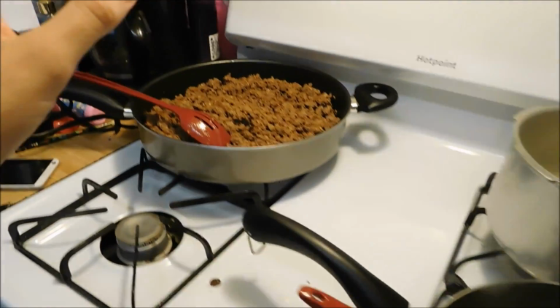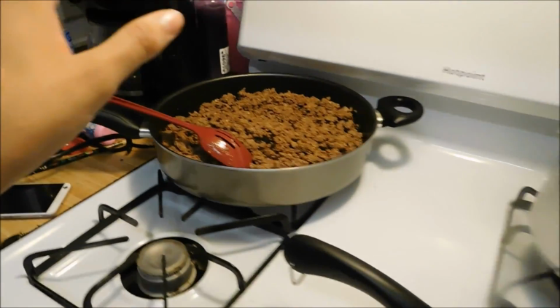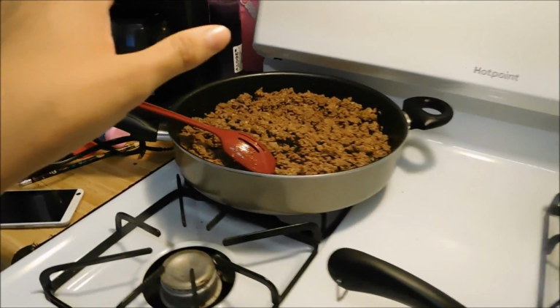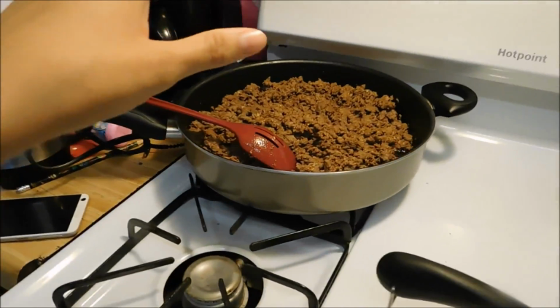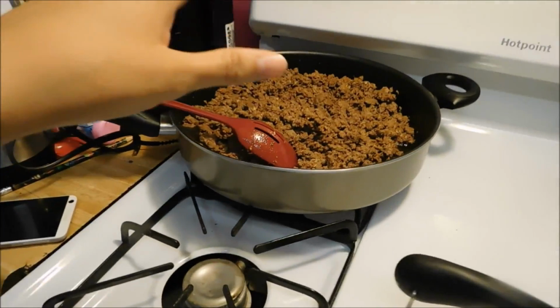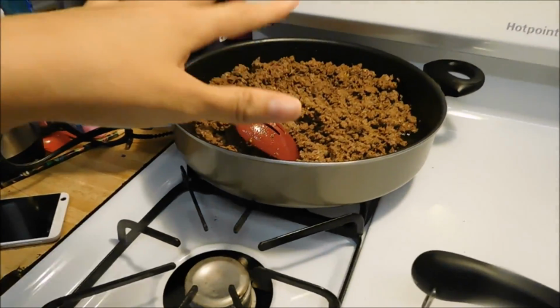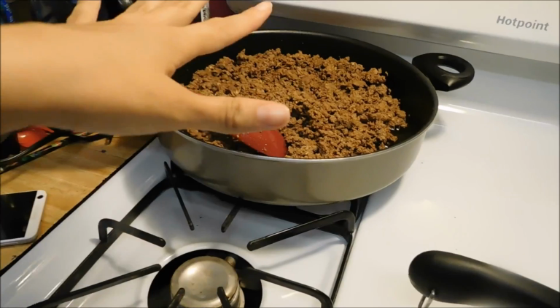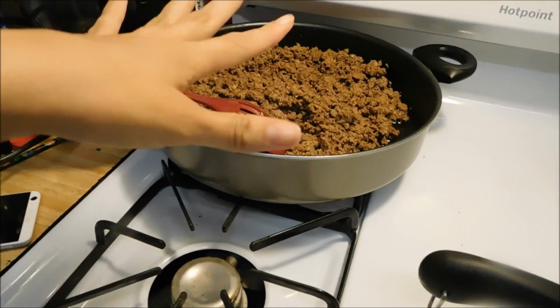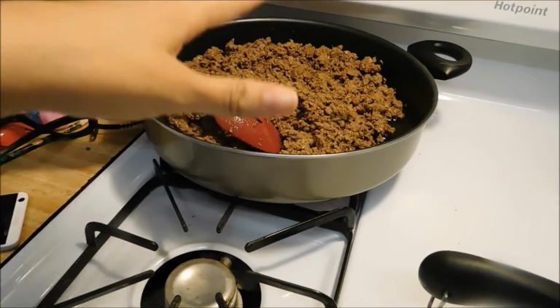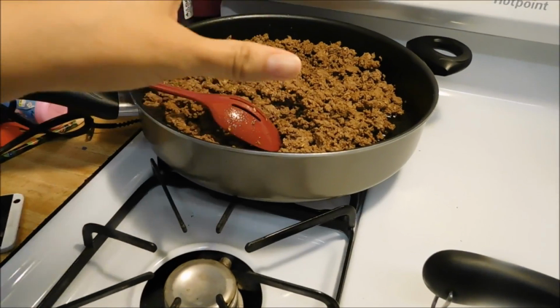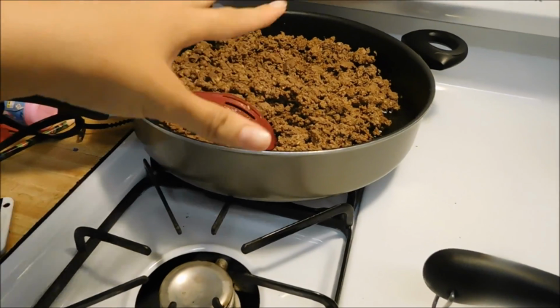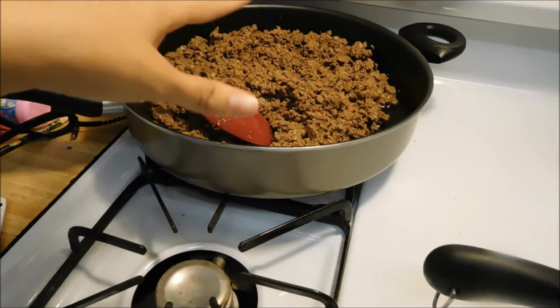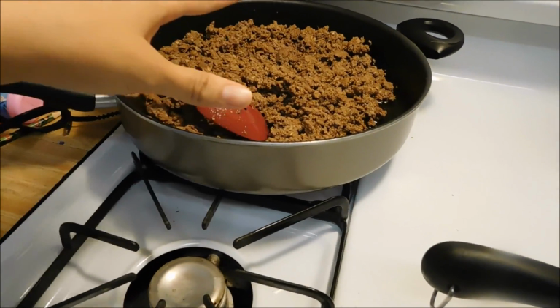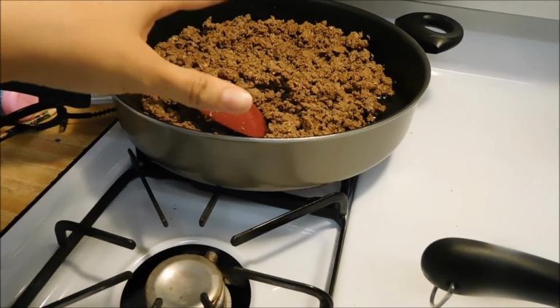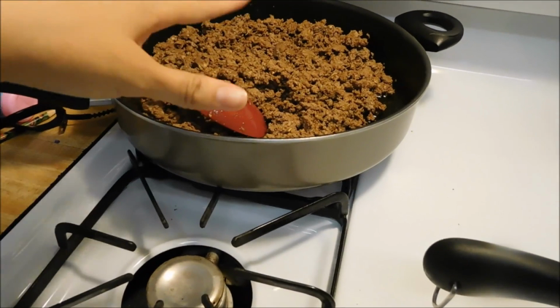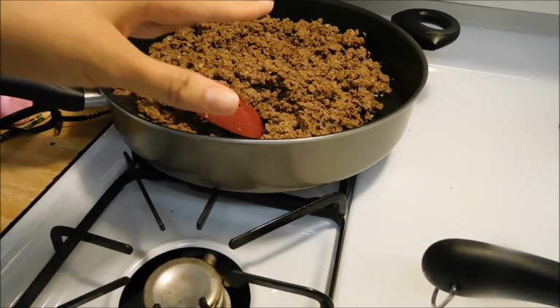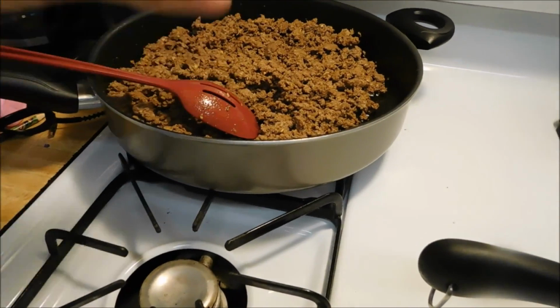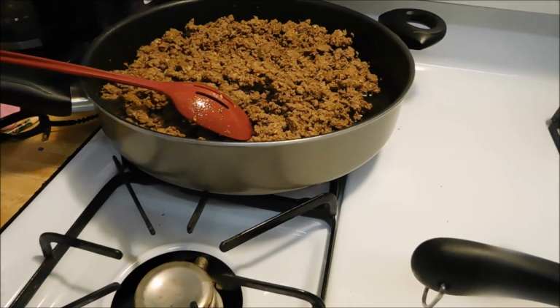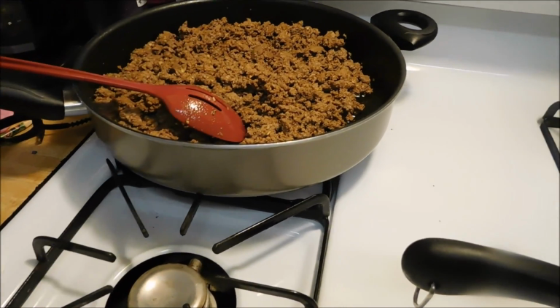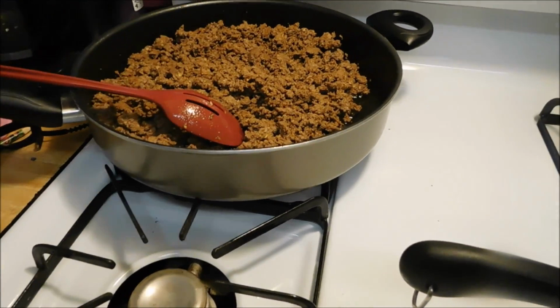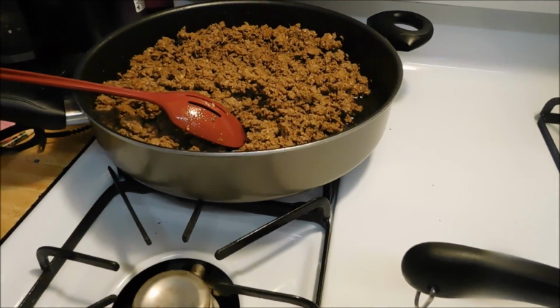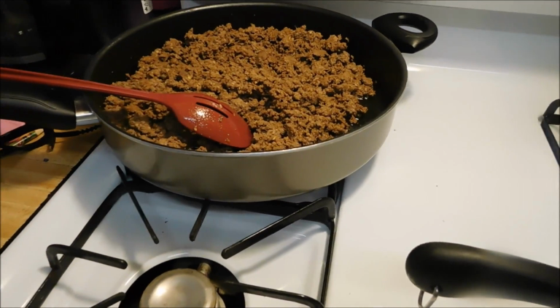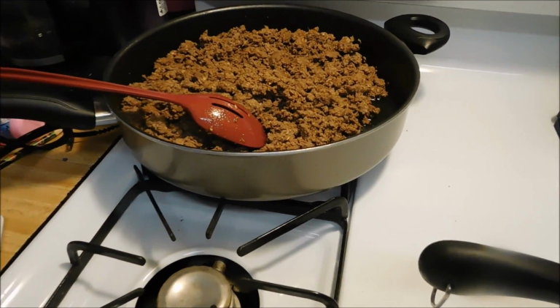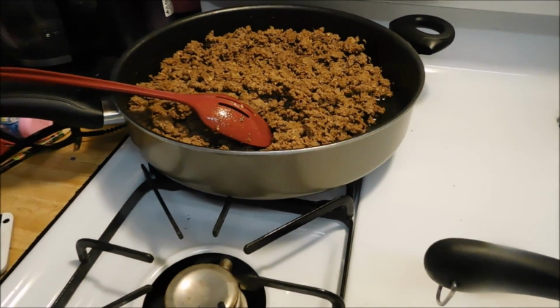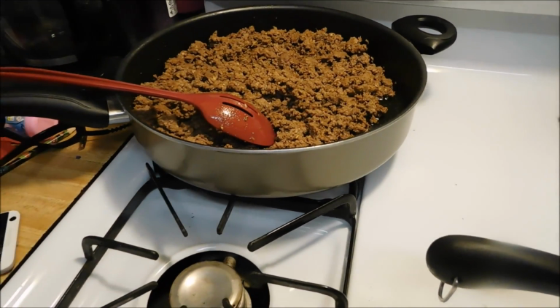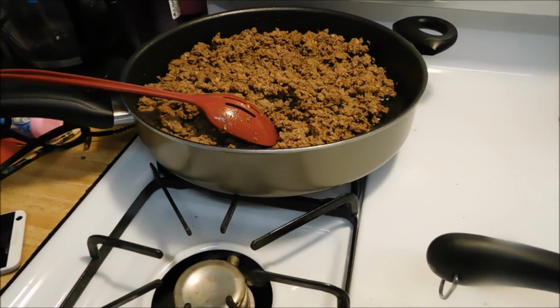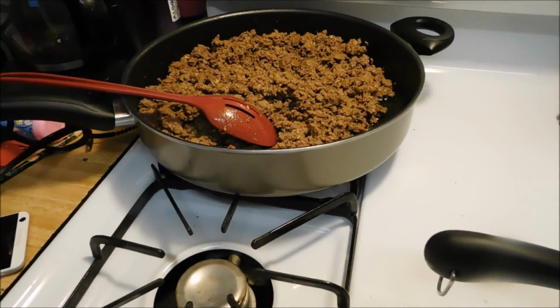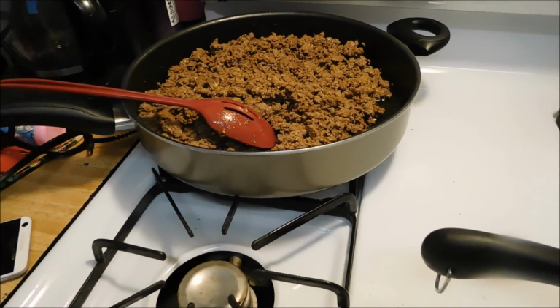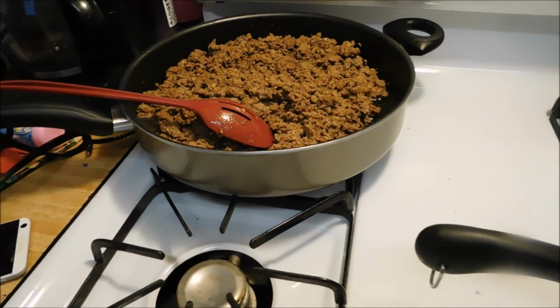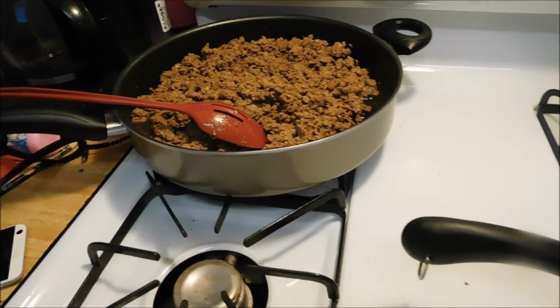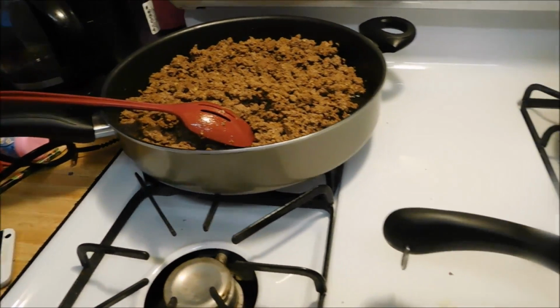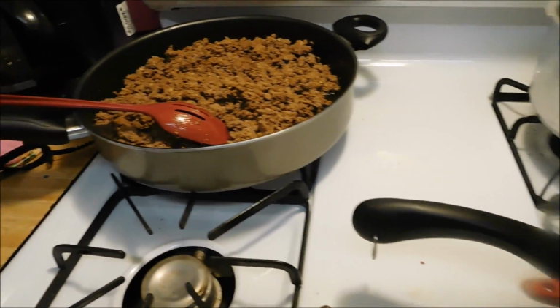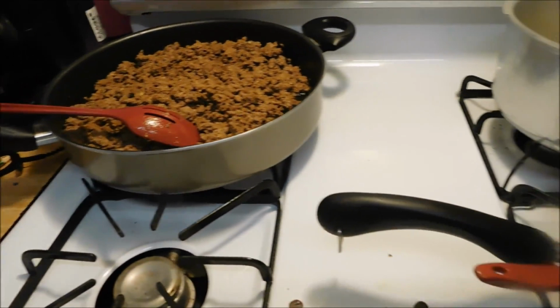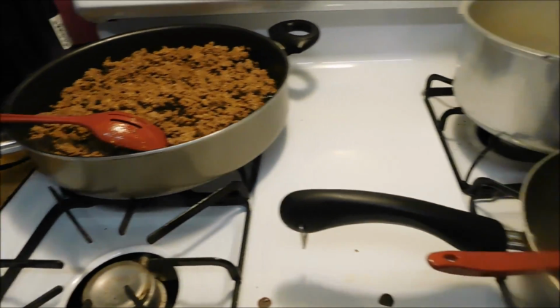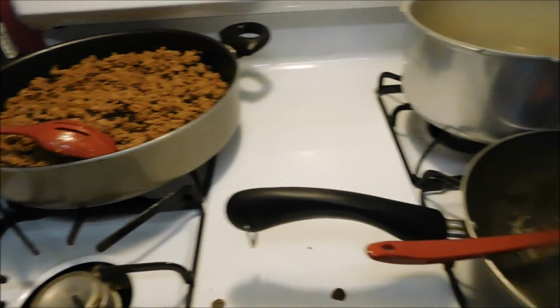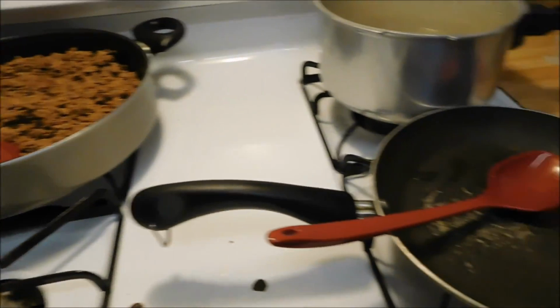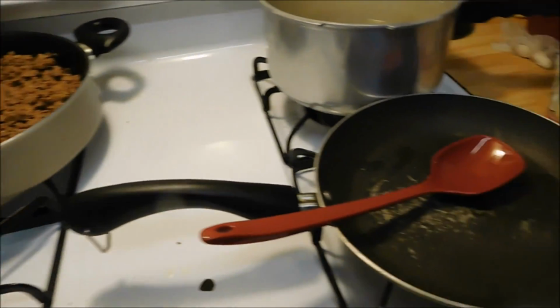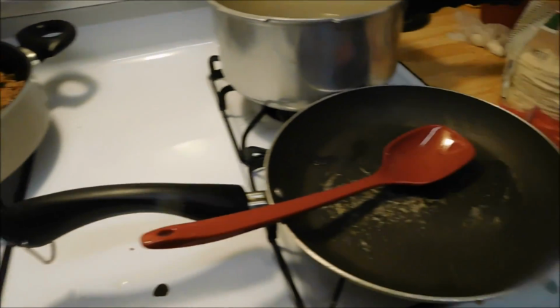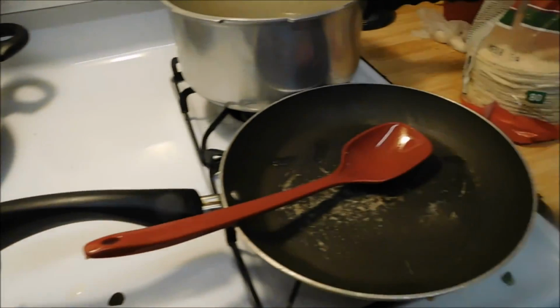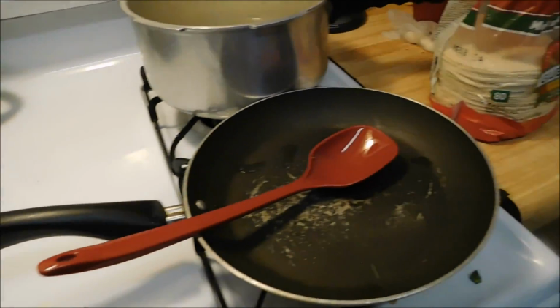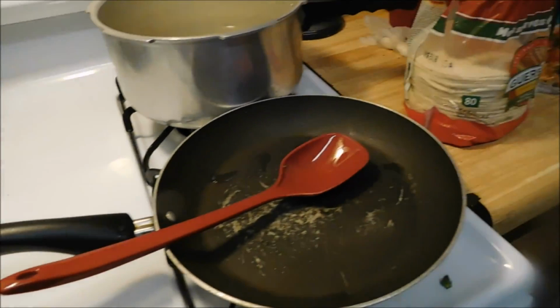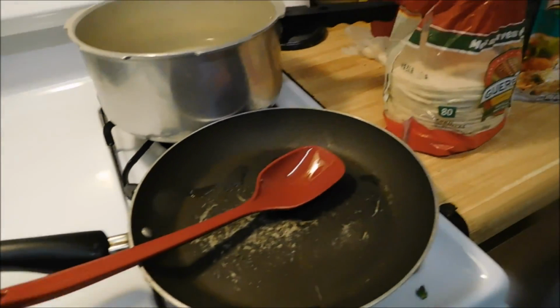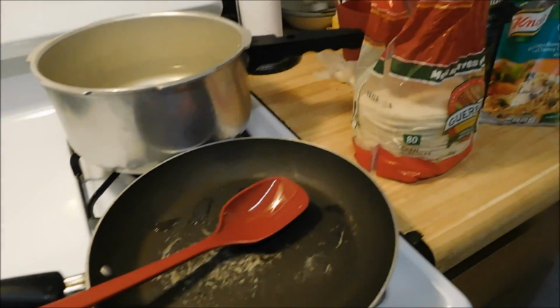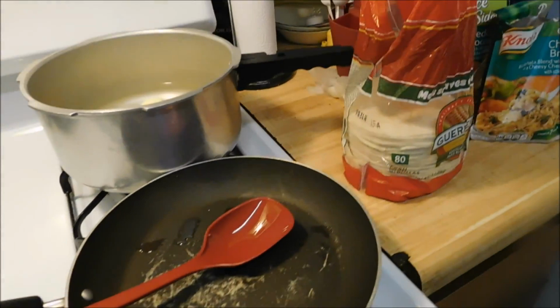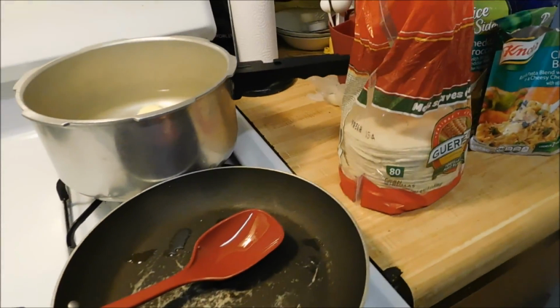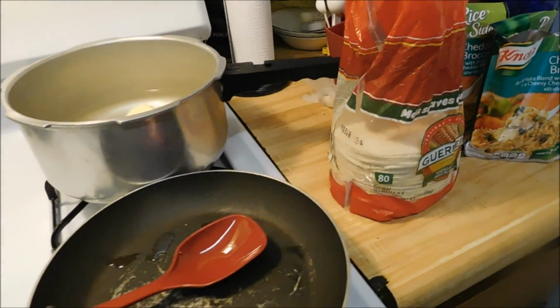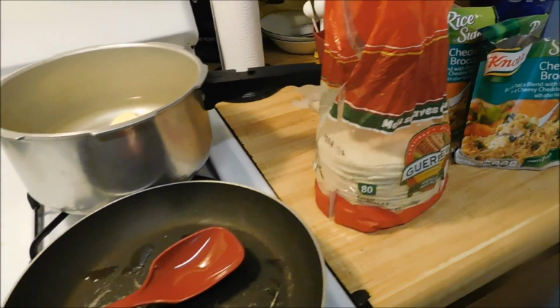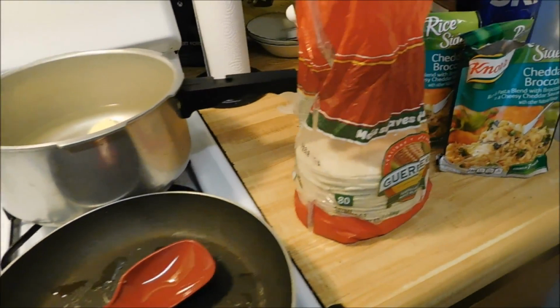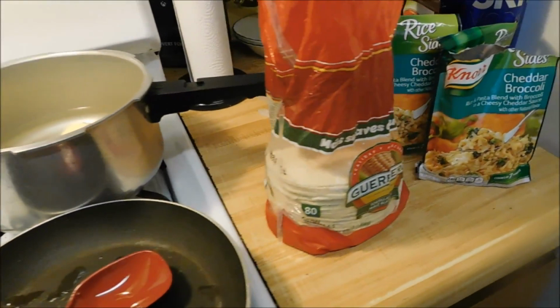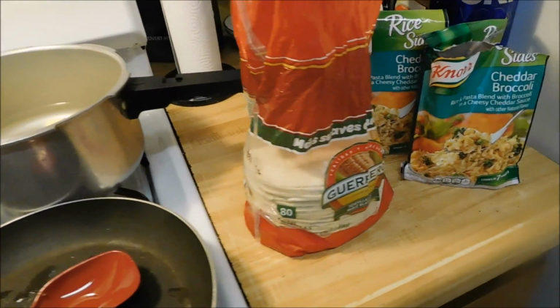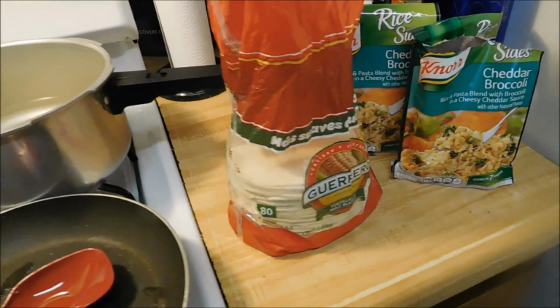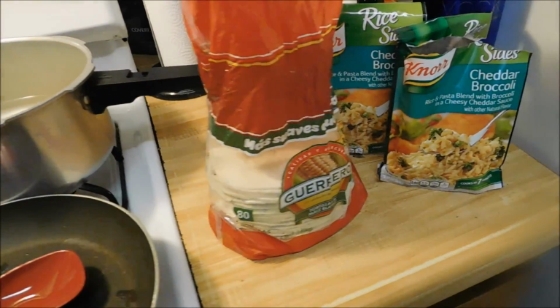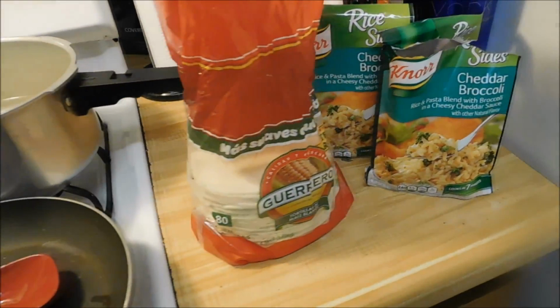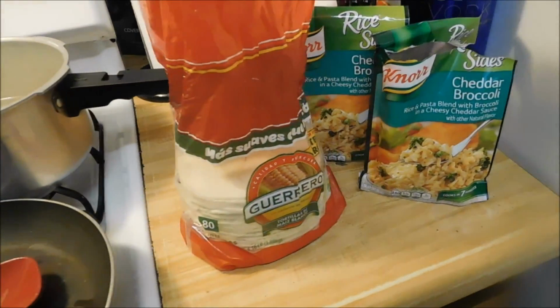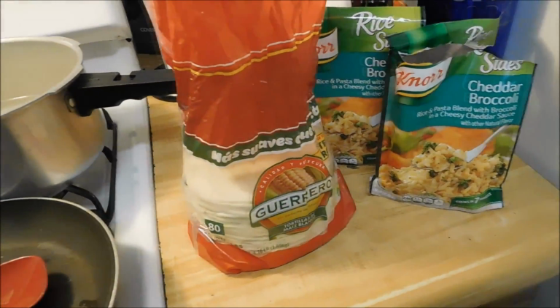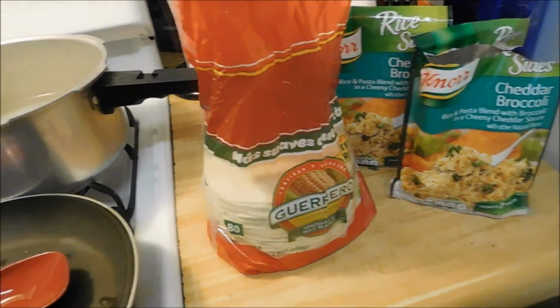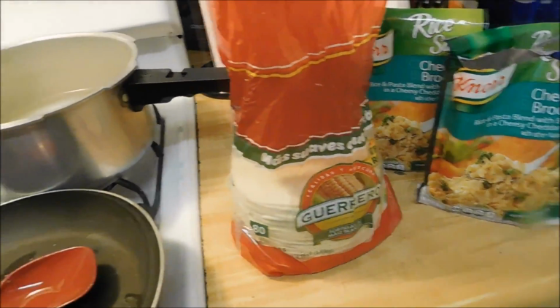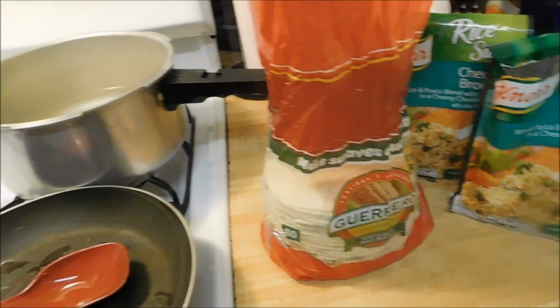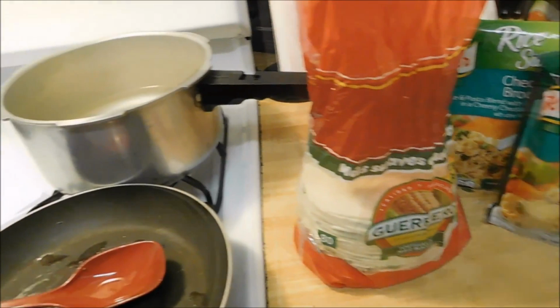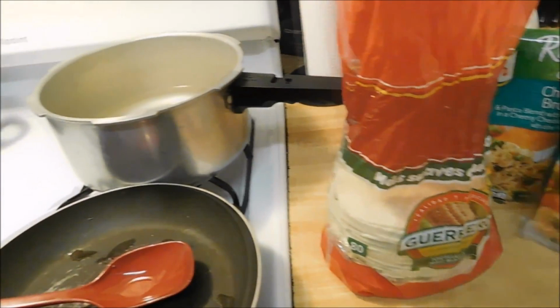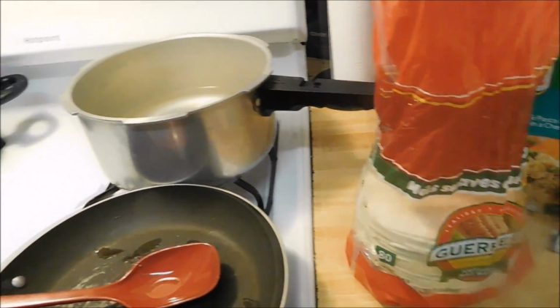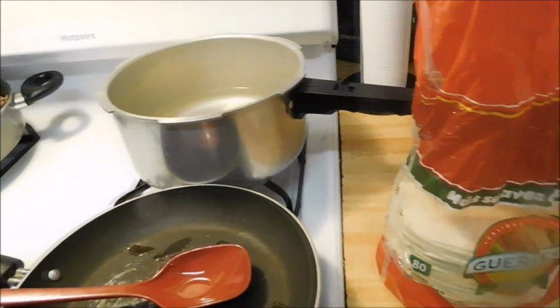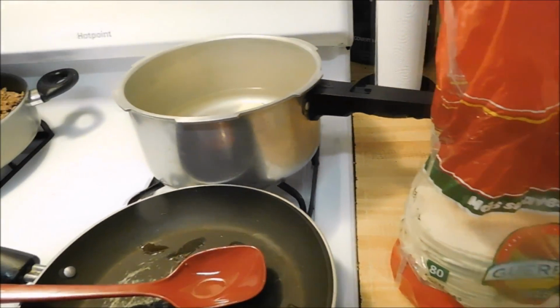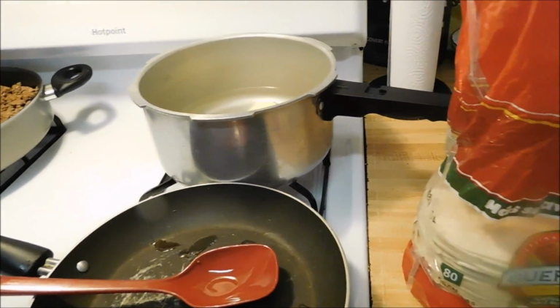Because I don't like it way, way hot, especially for the kids and everything. So that's what's going on right now, you guys.